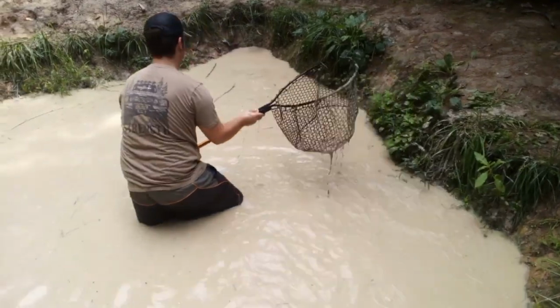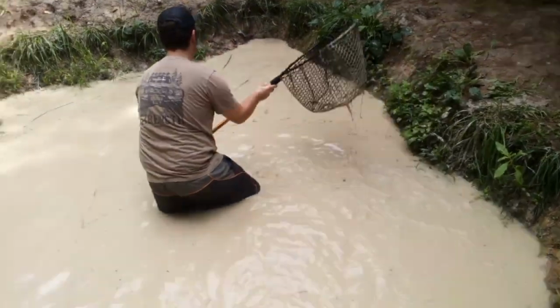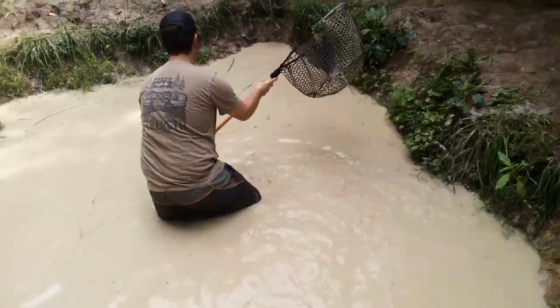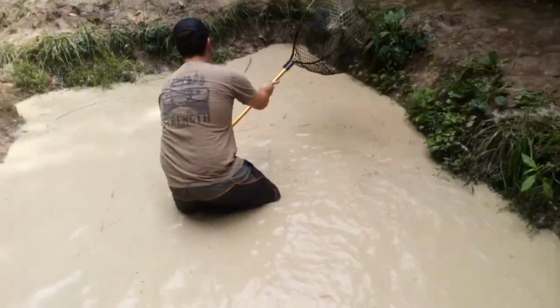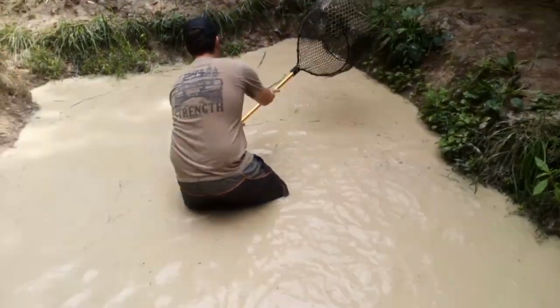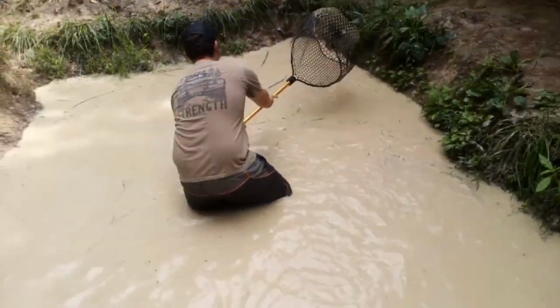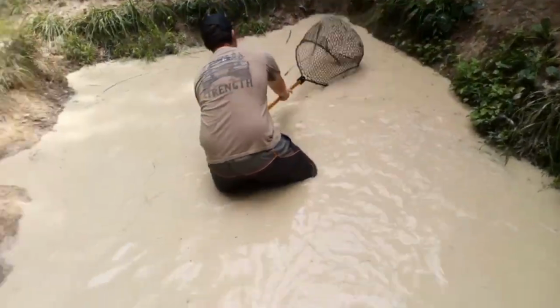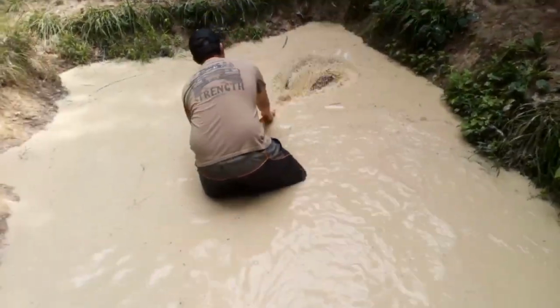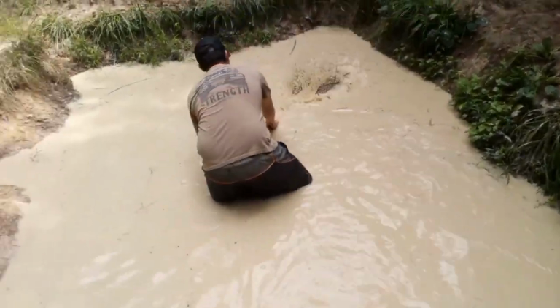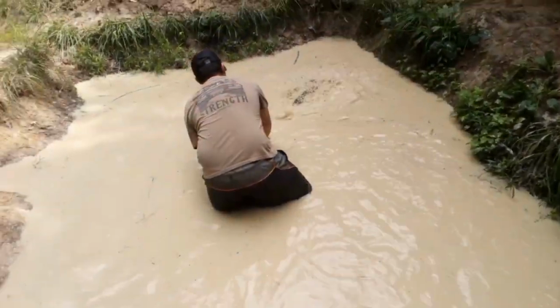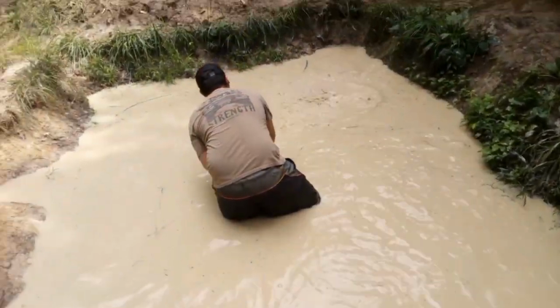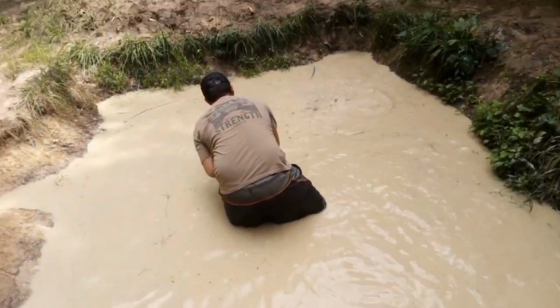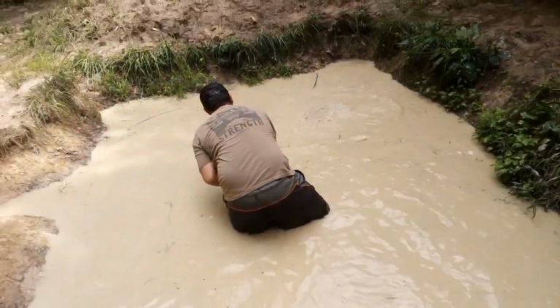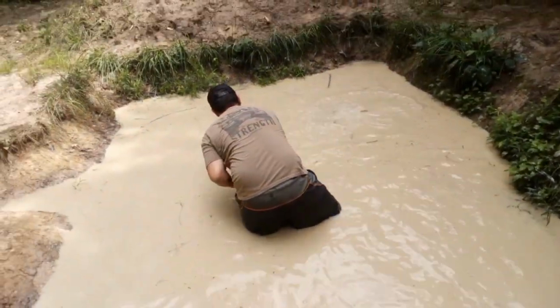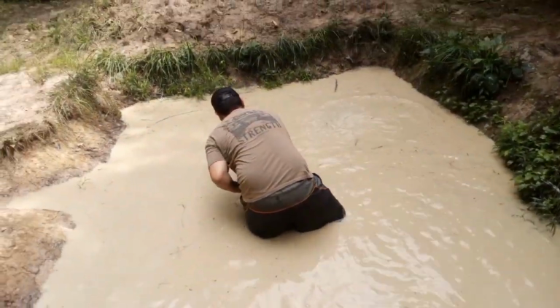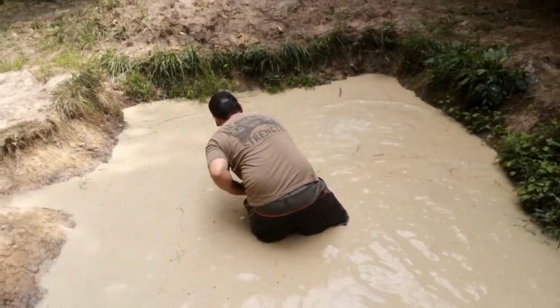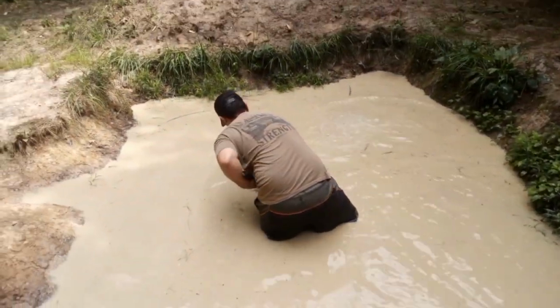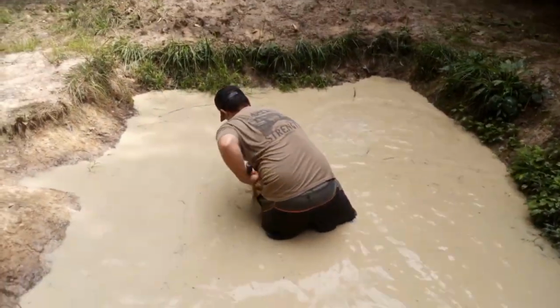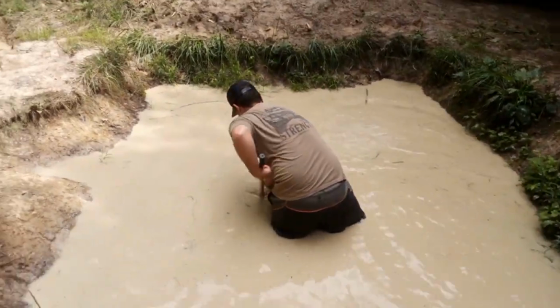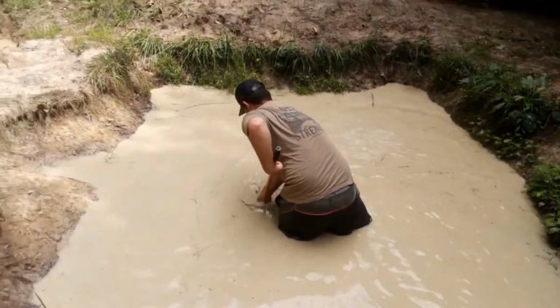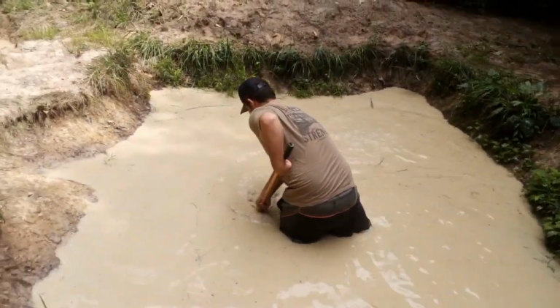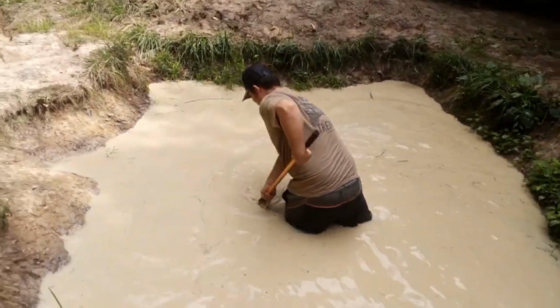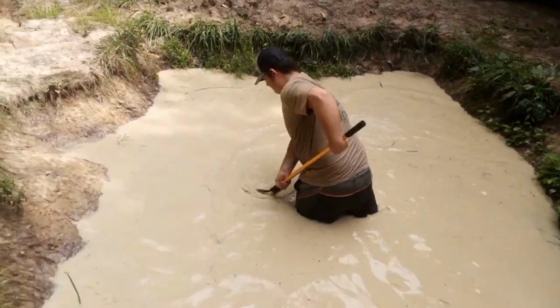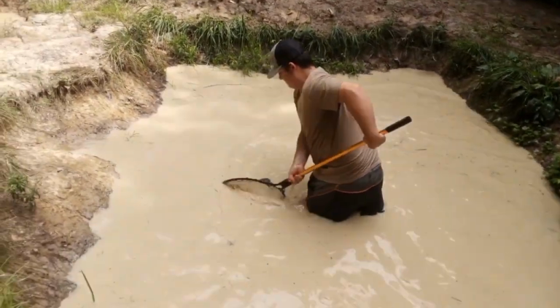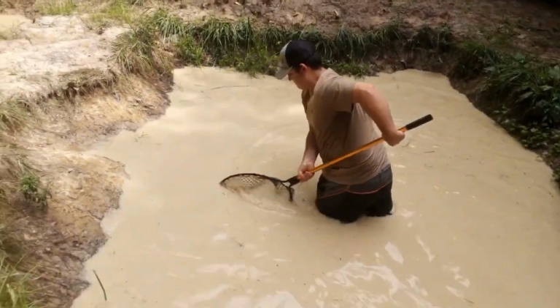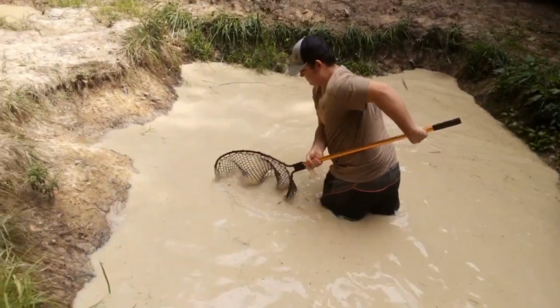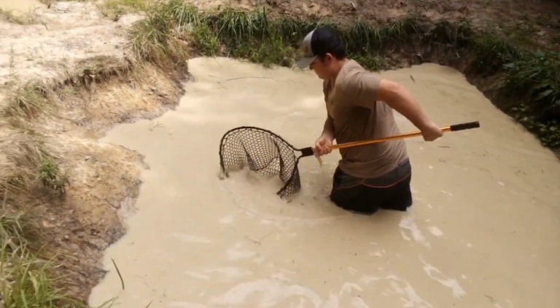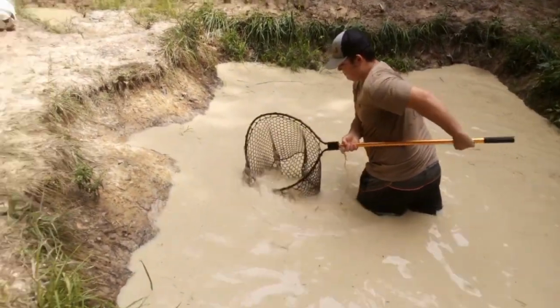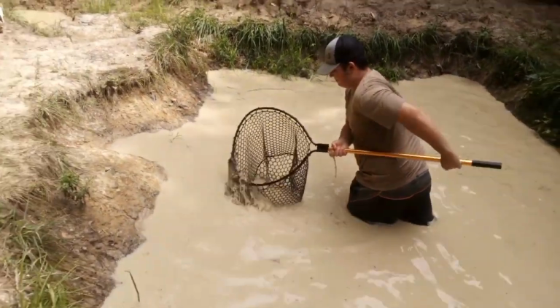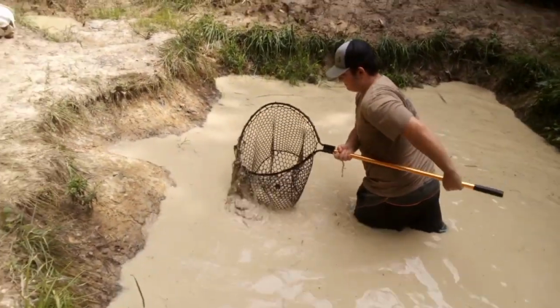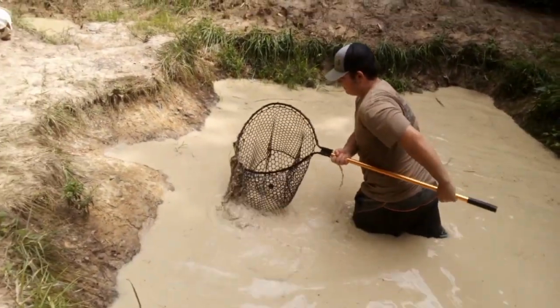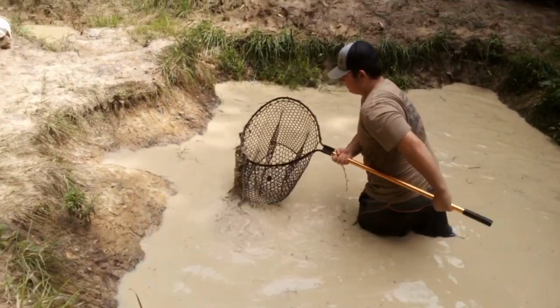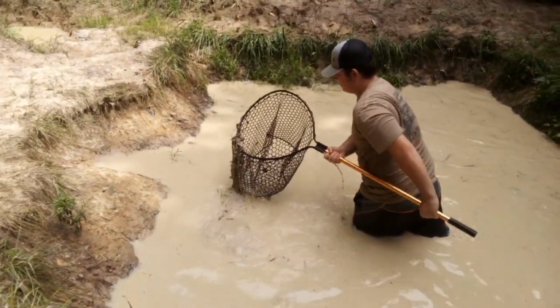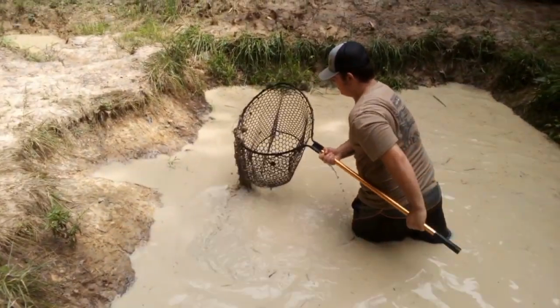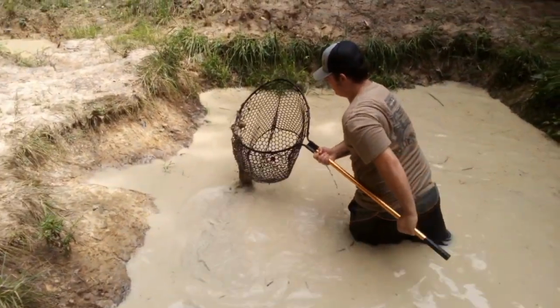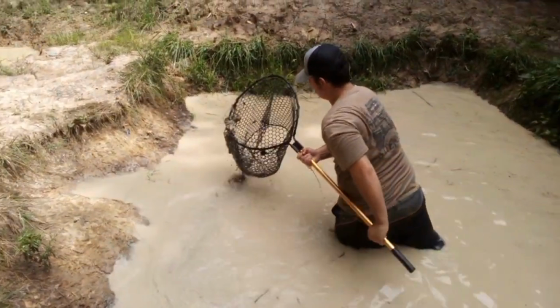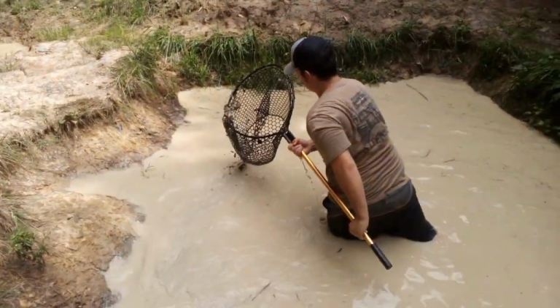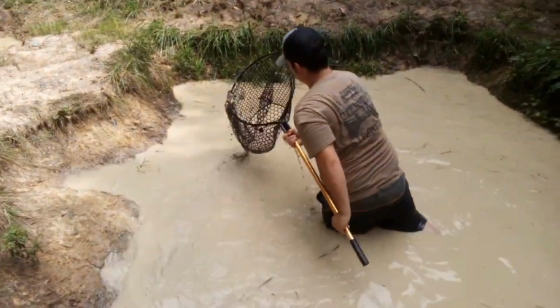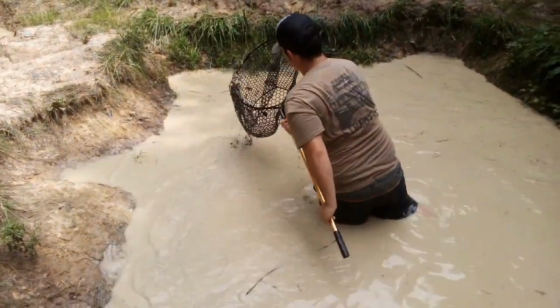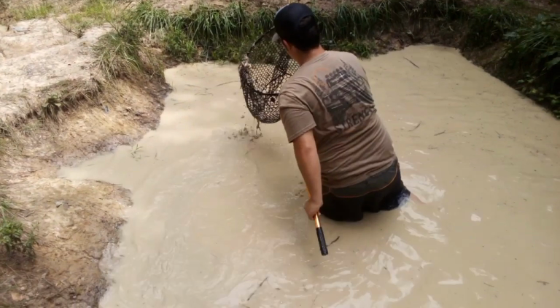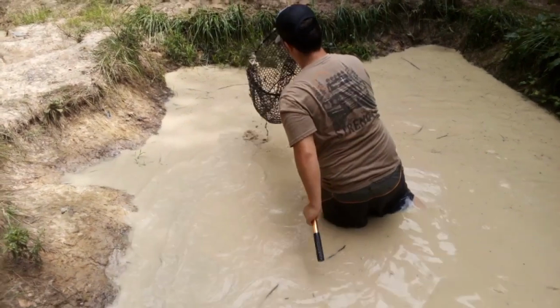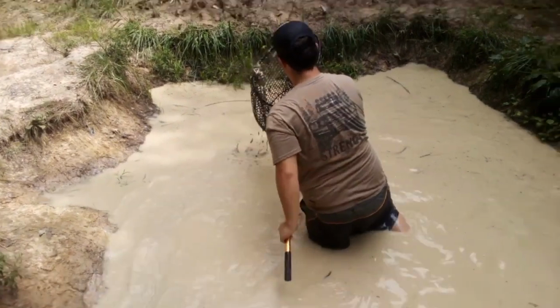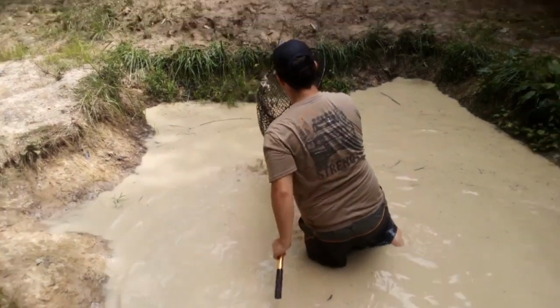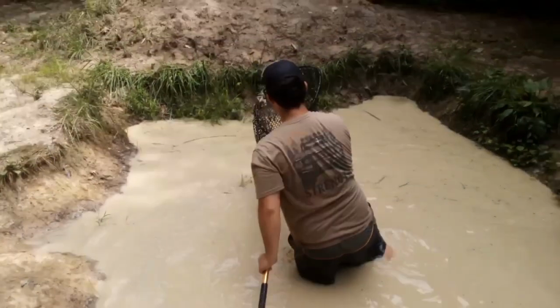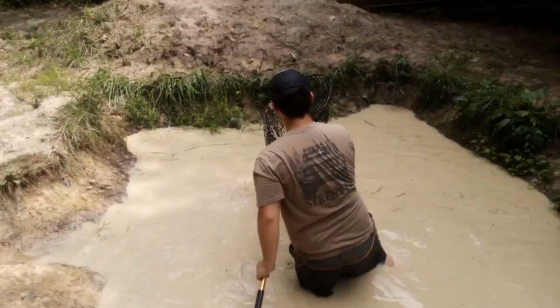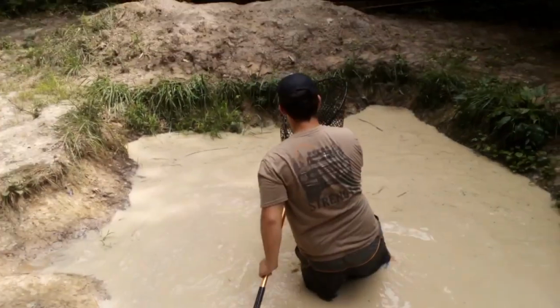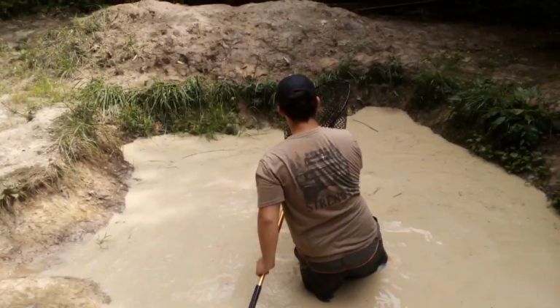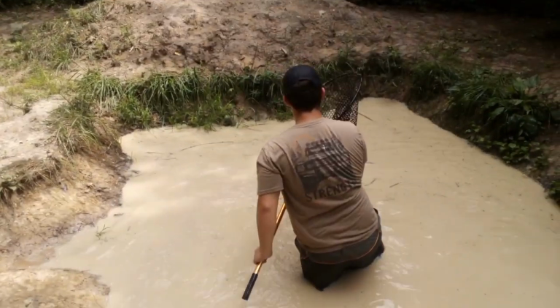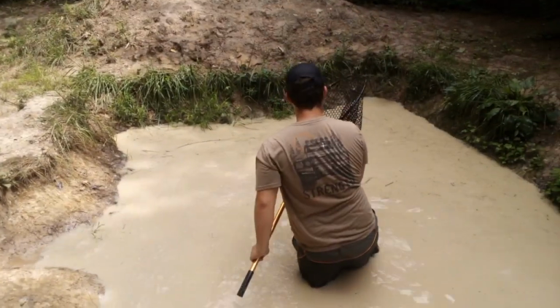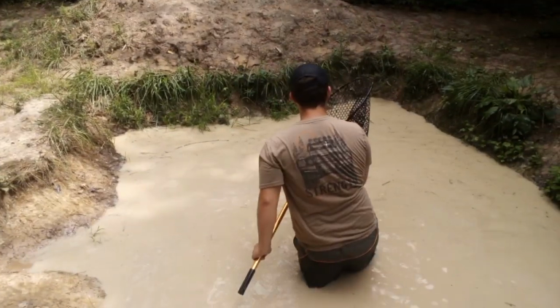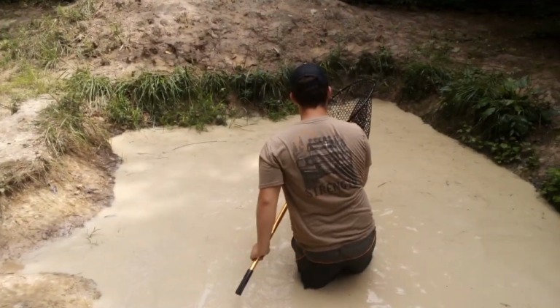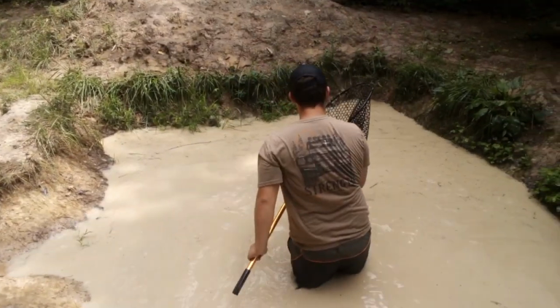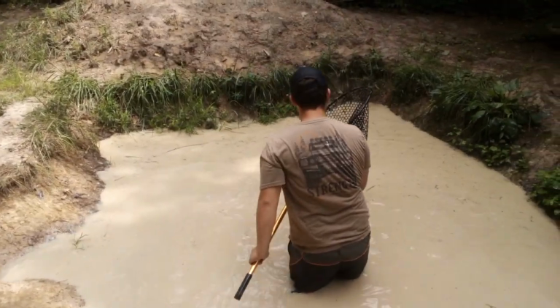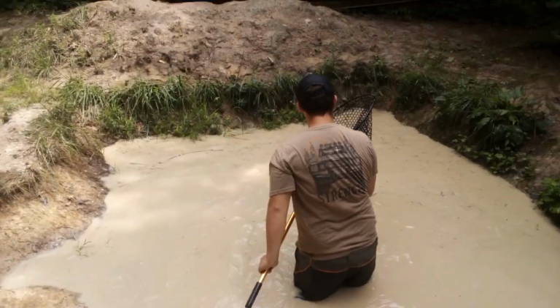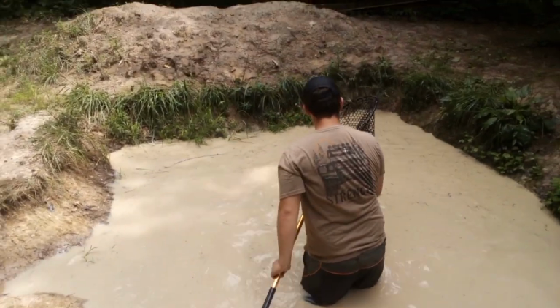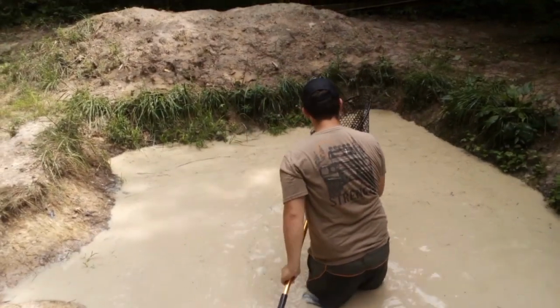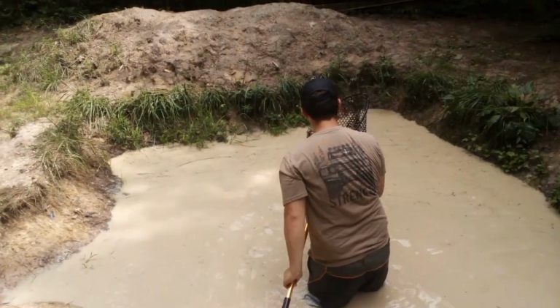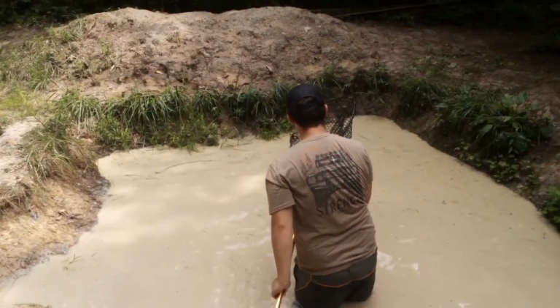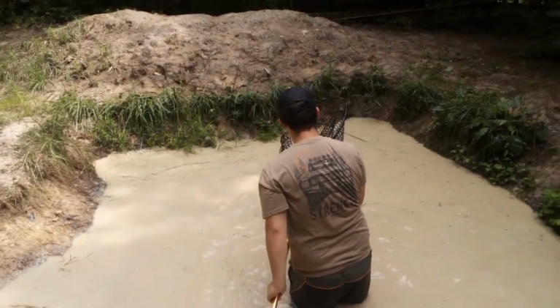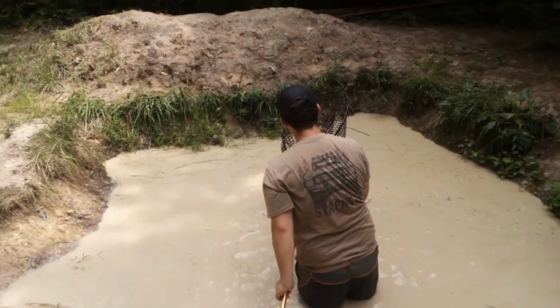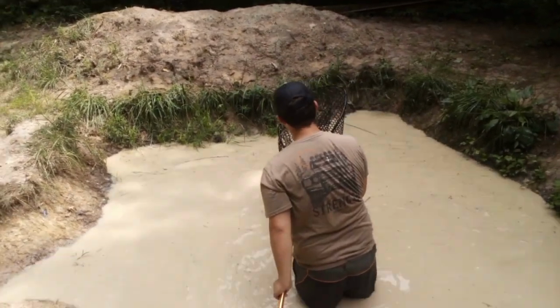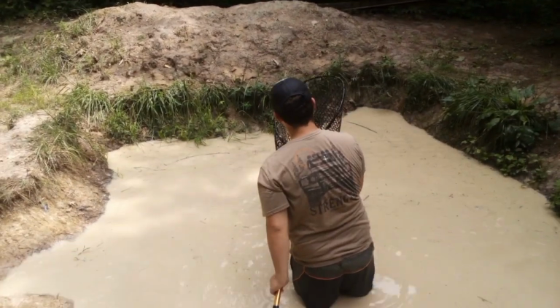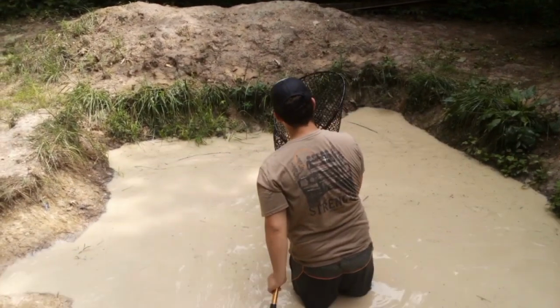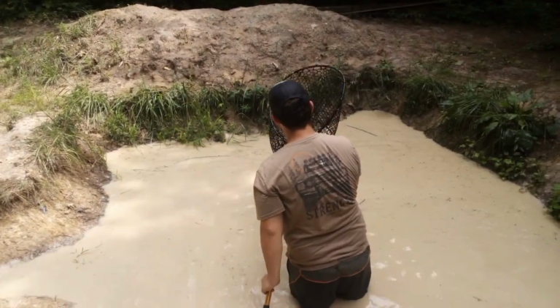One thing we kind of wish is that we got a blue pond liner, because I think it will stop it from getting all mucky like that.